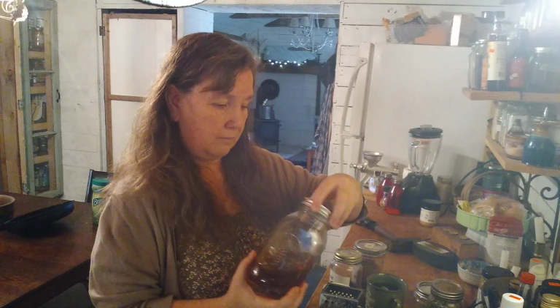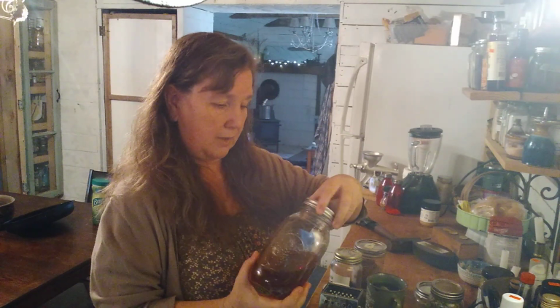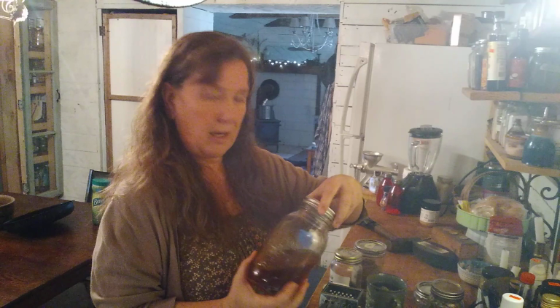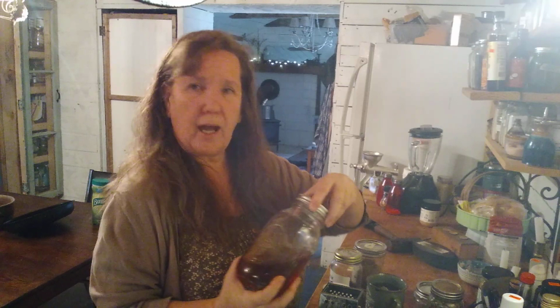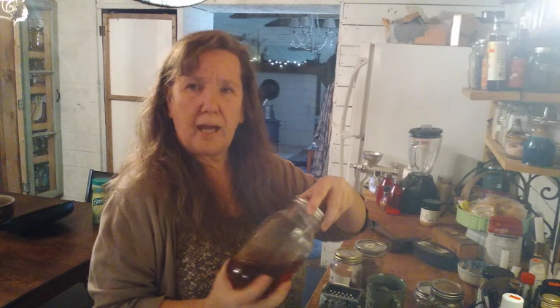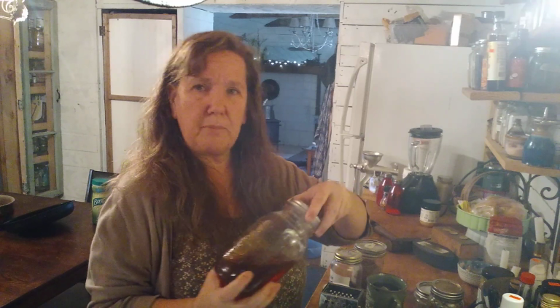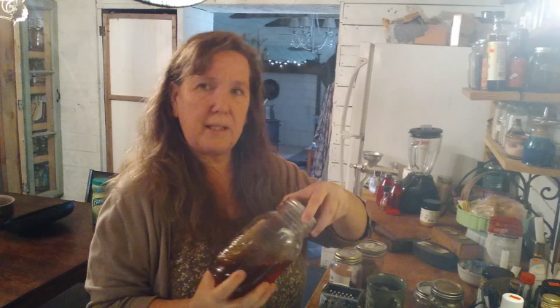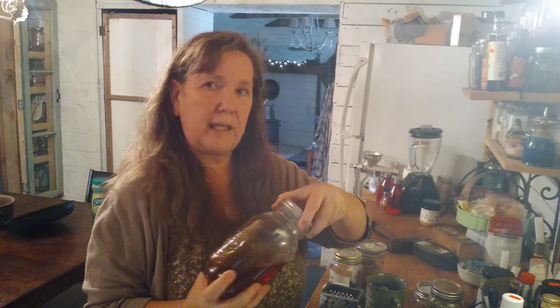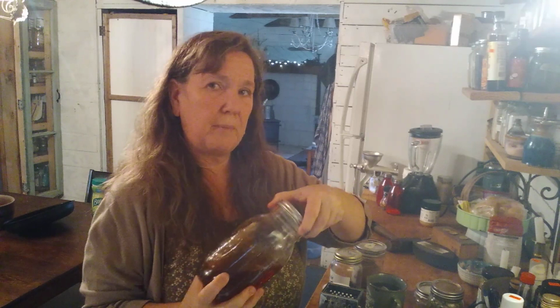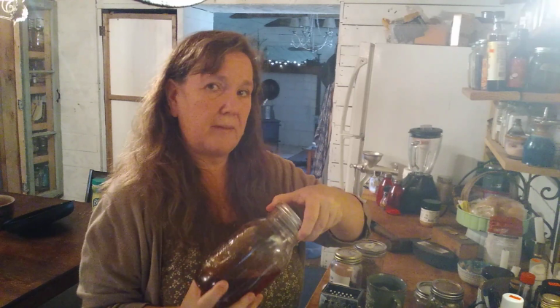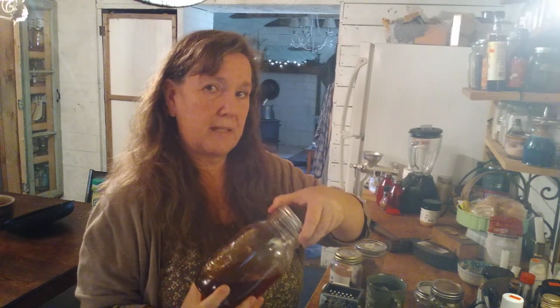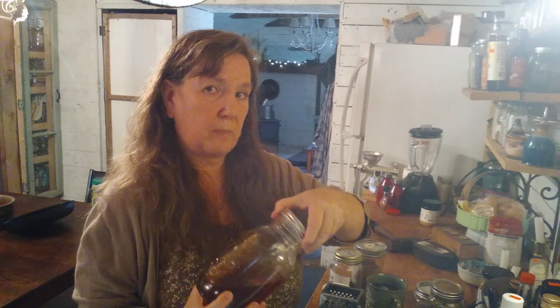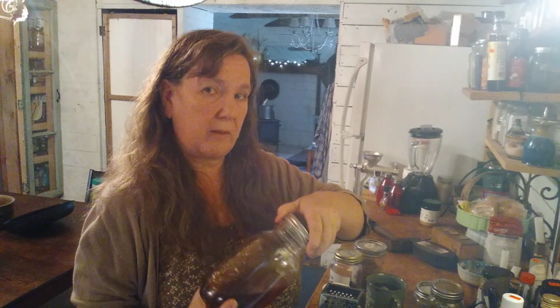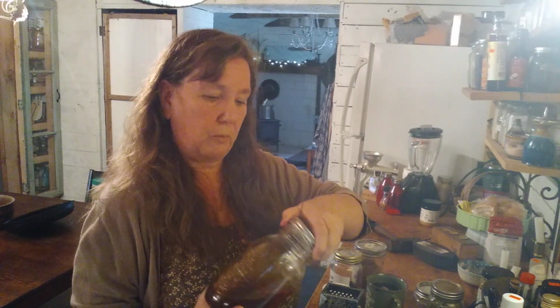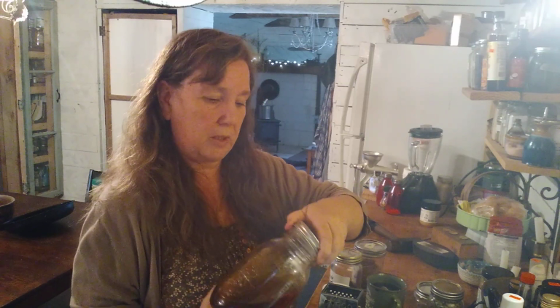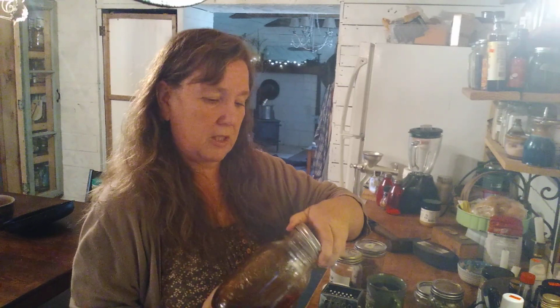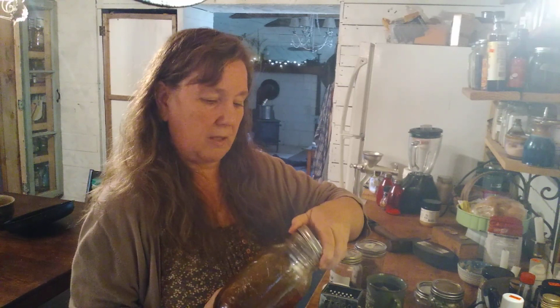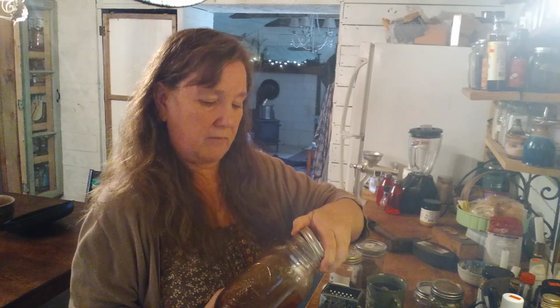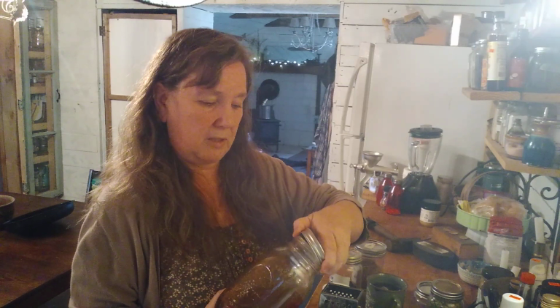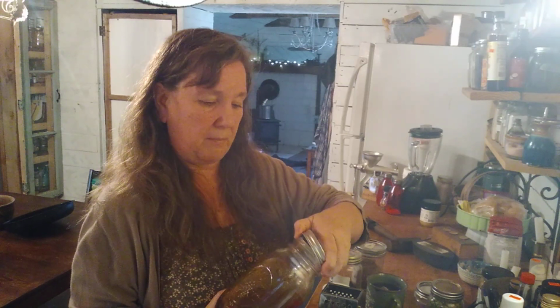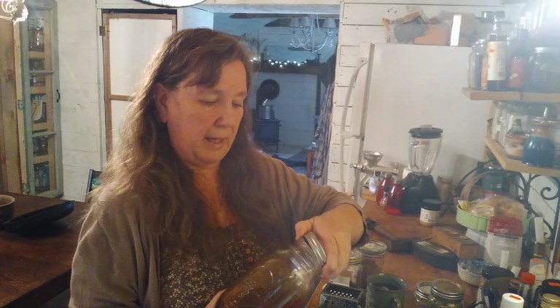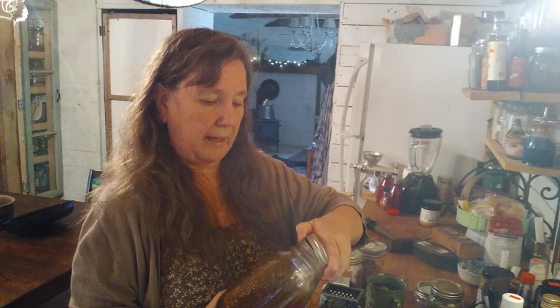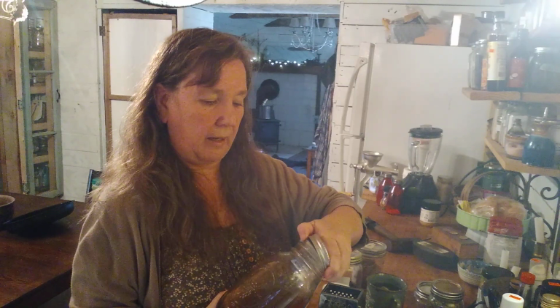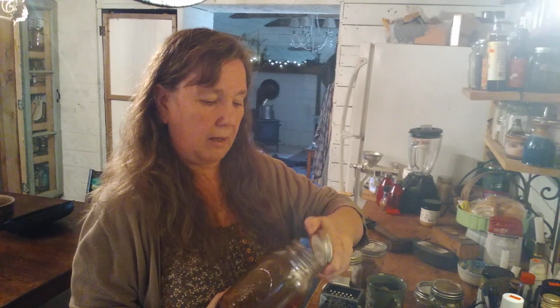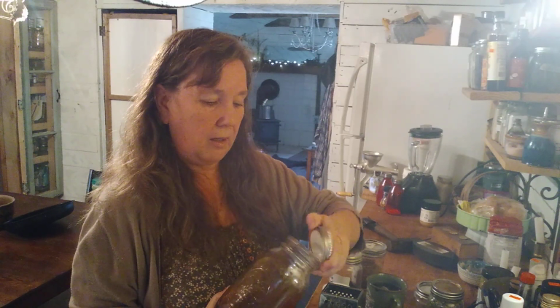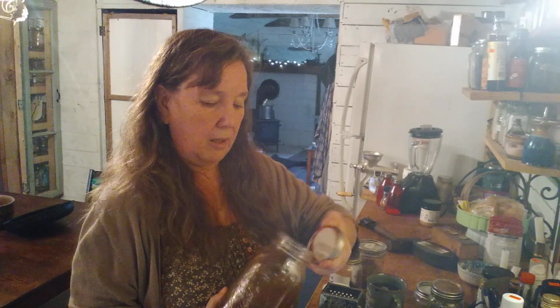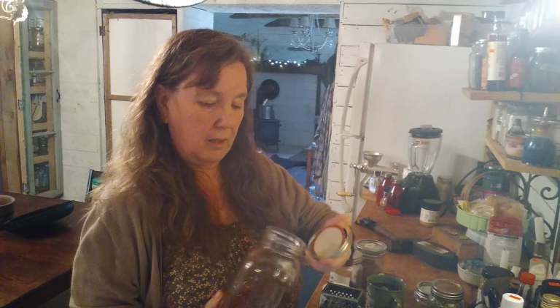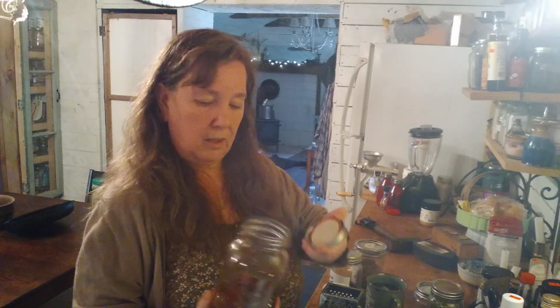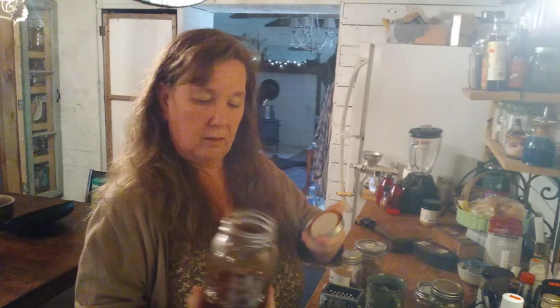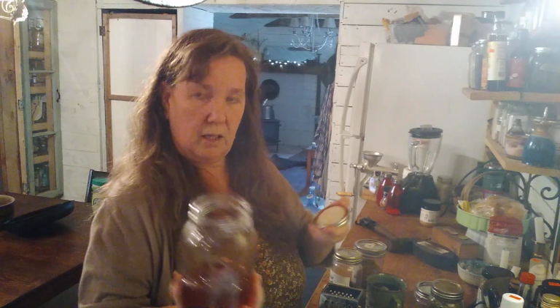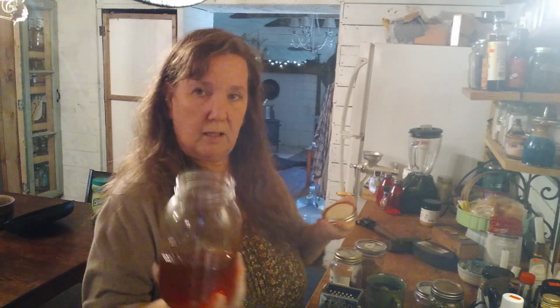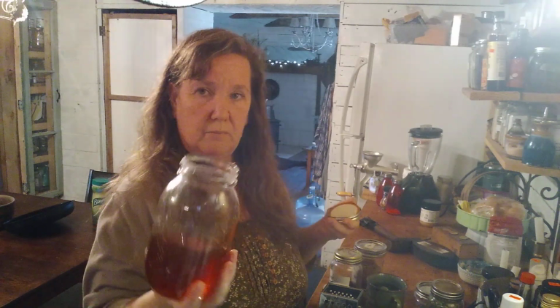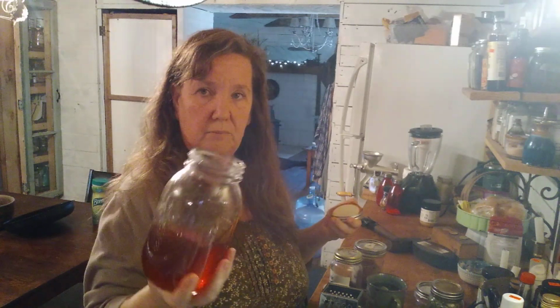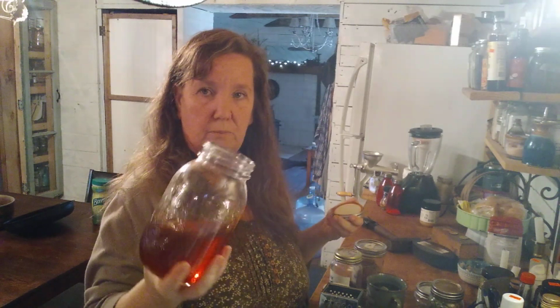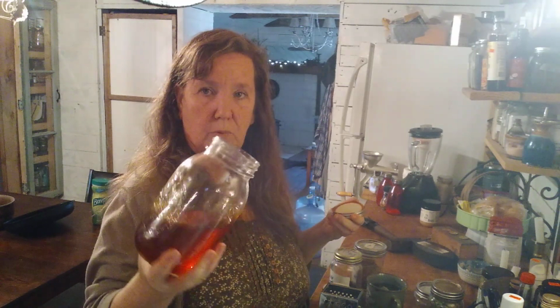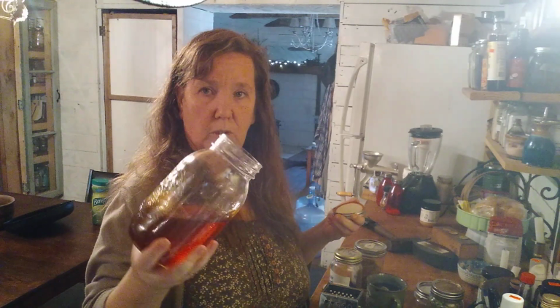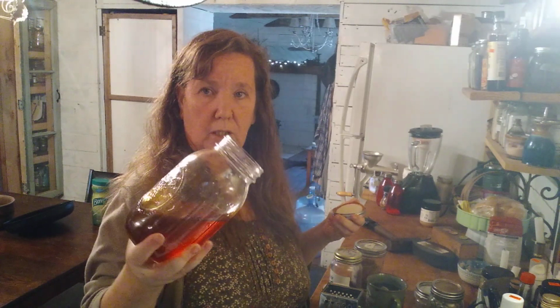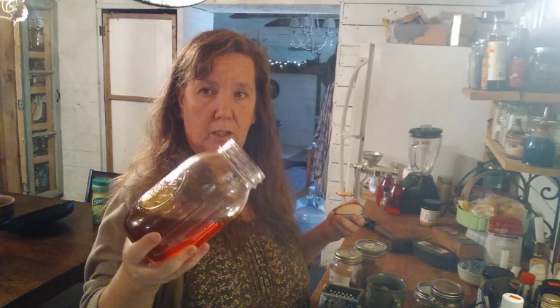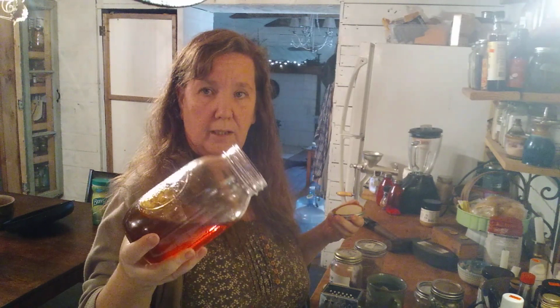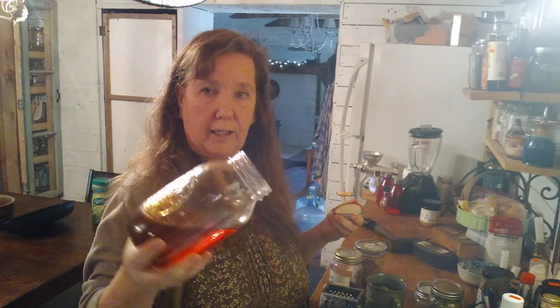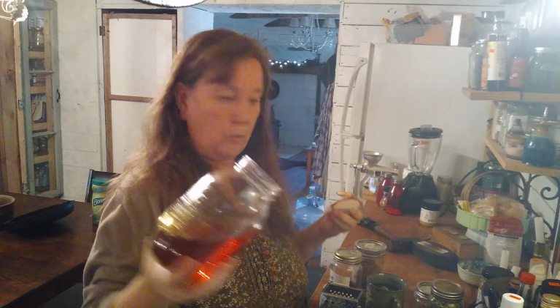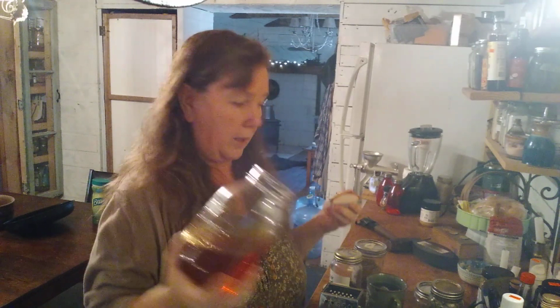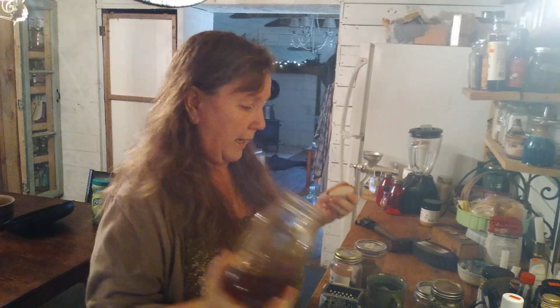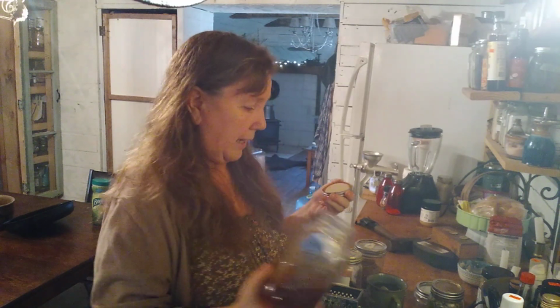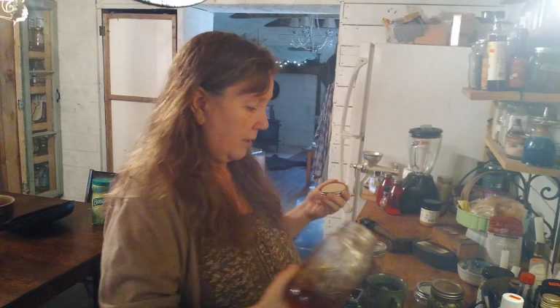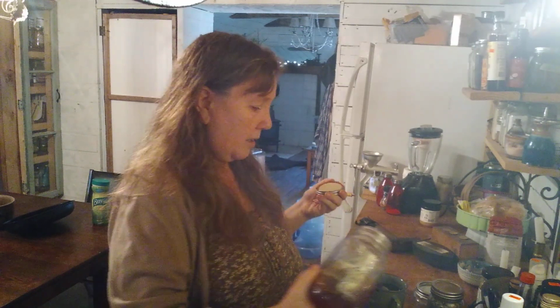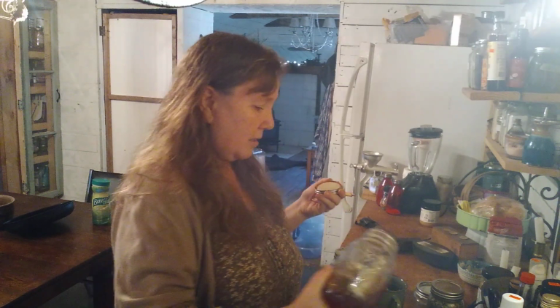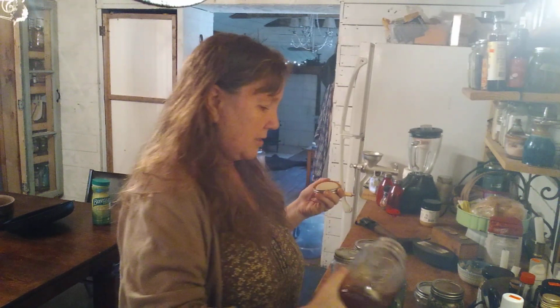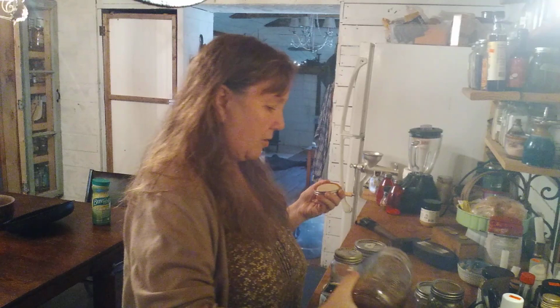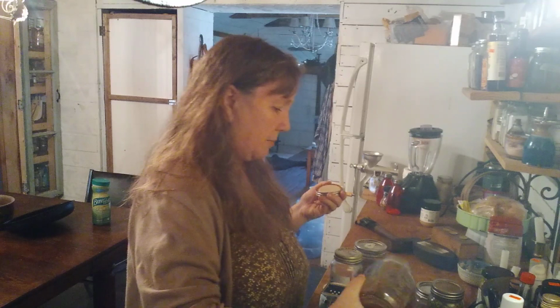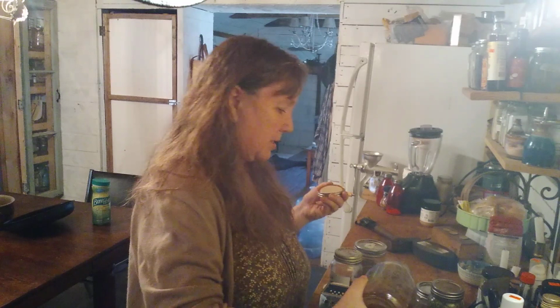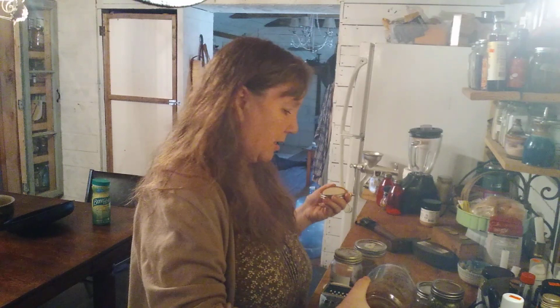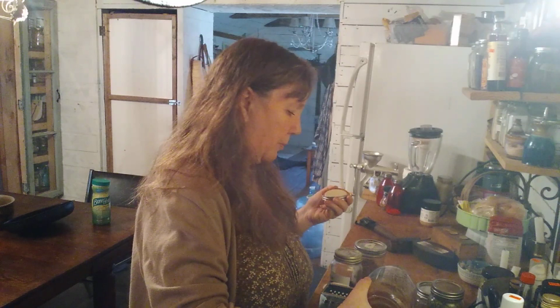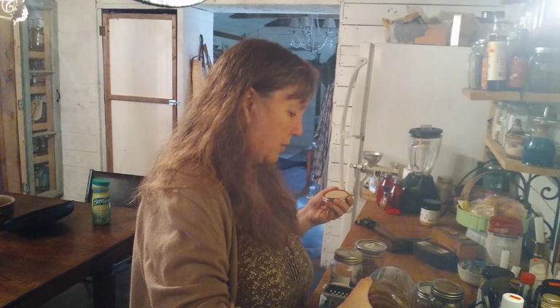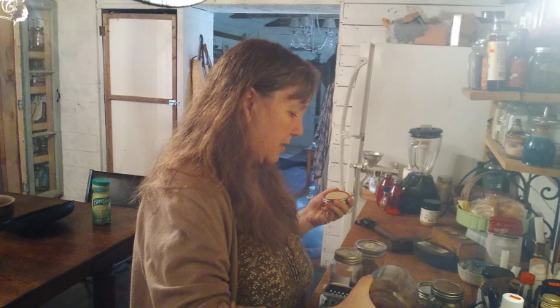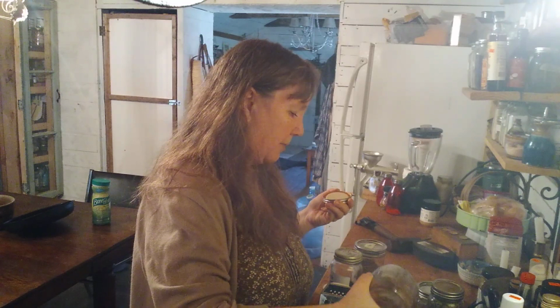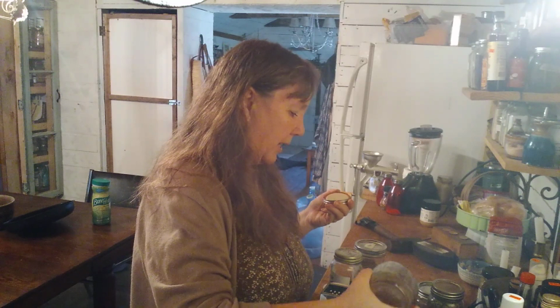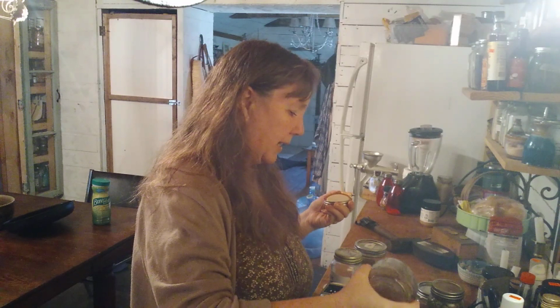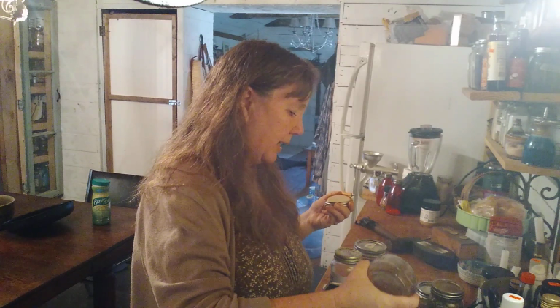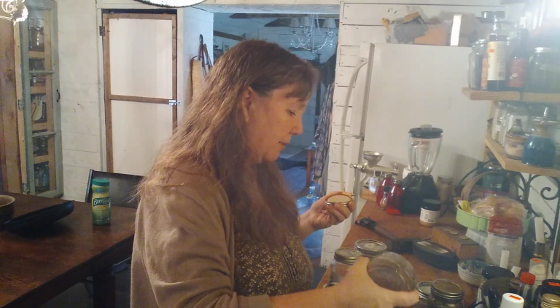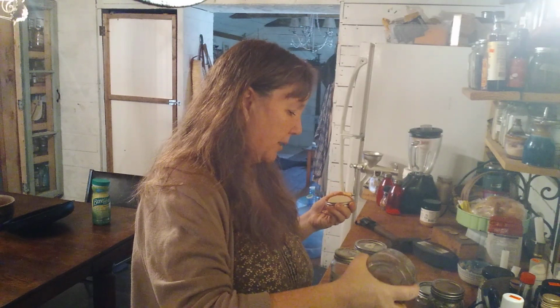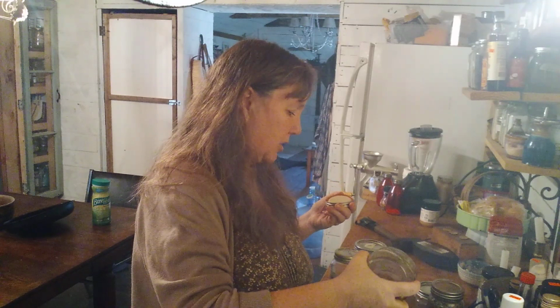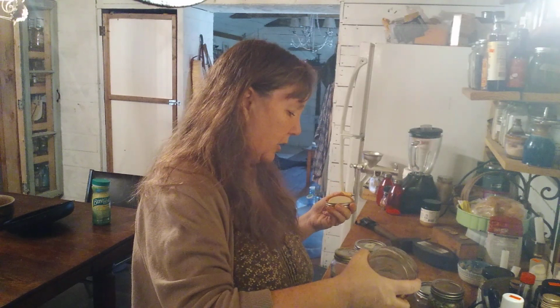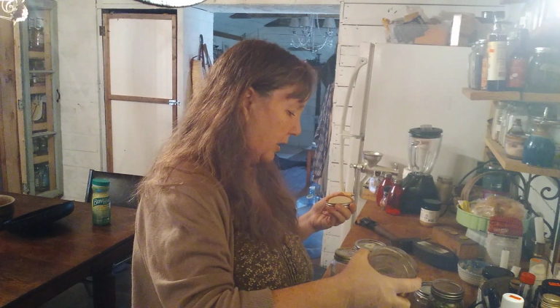I had been keeping this by the wood stove to make it more liquidy, so I'm just going to pour some honey in my jar.